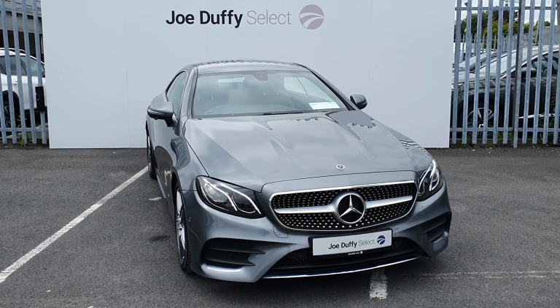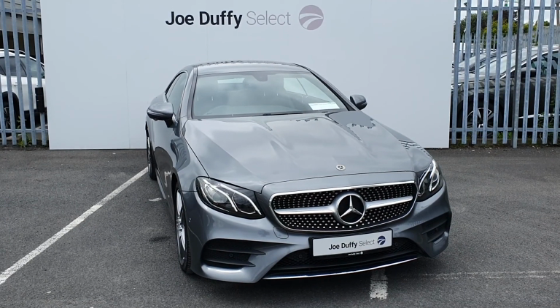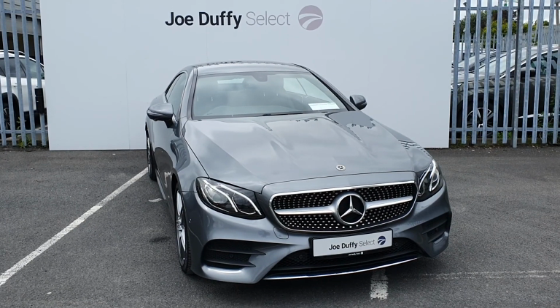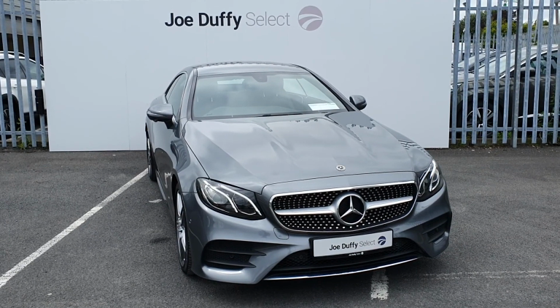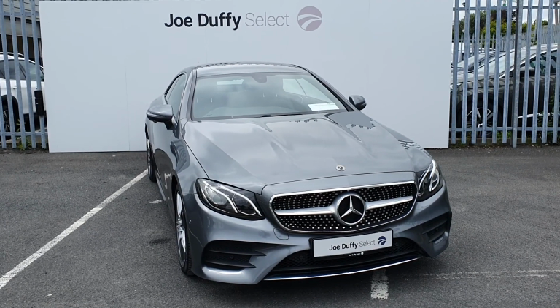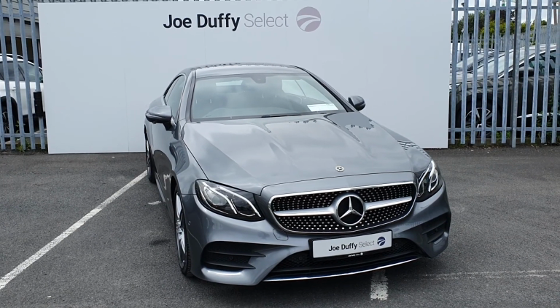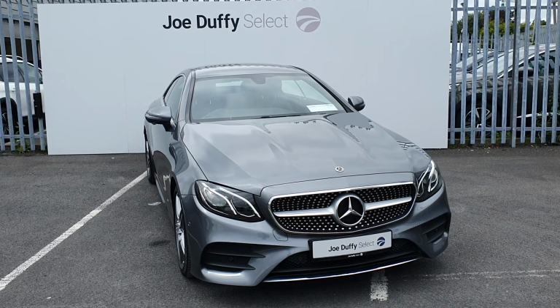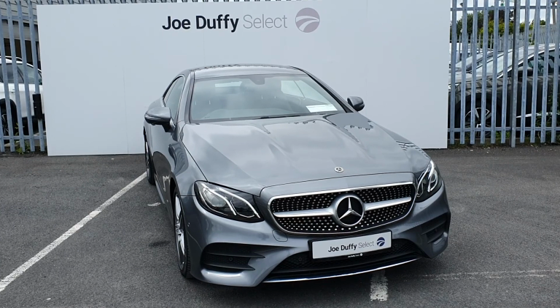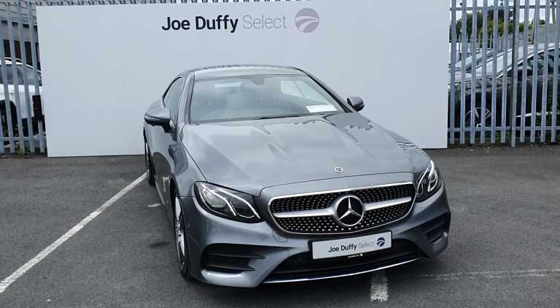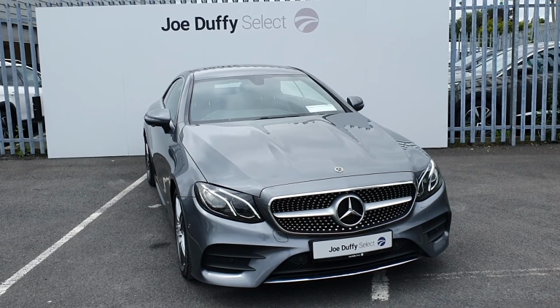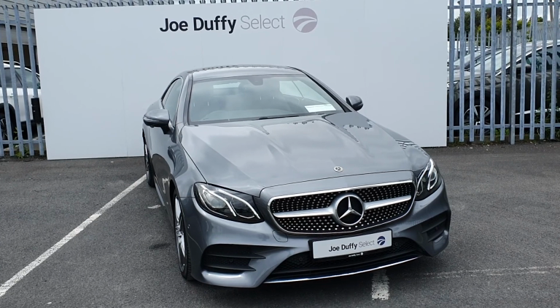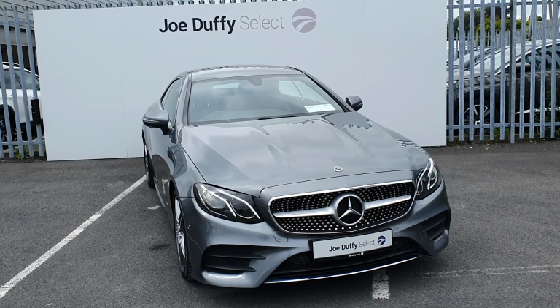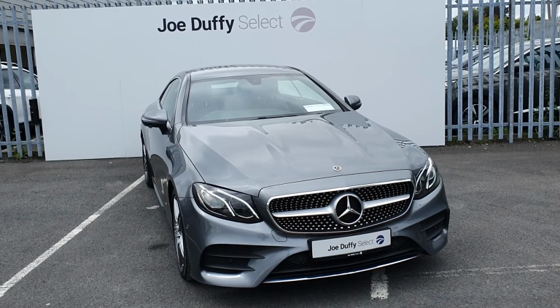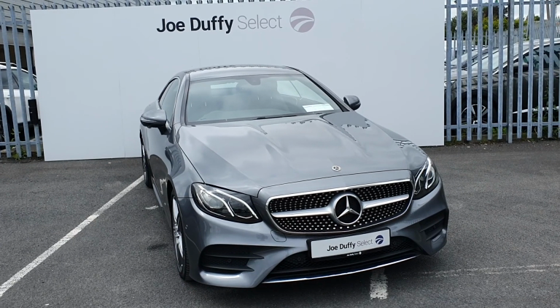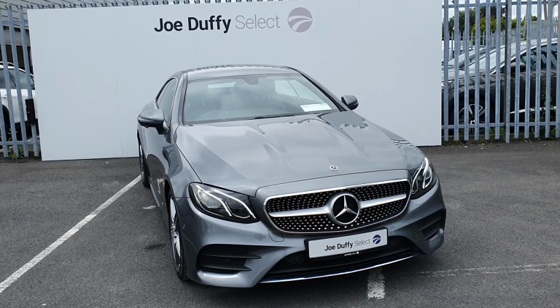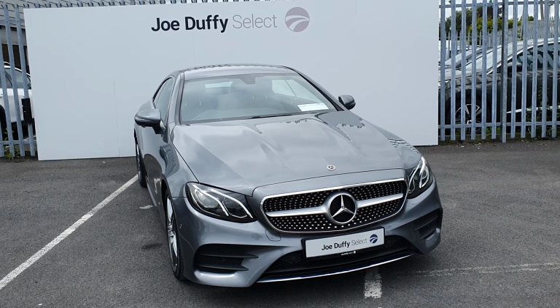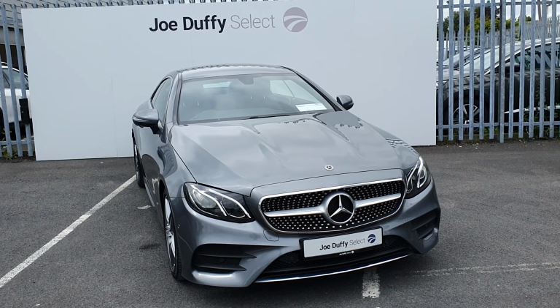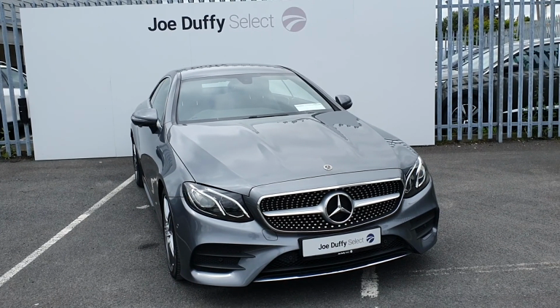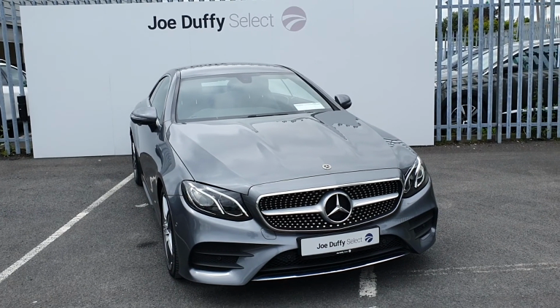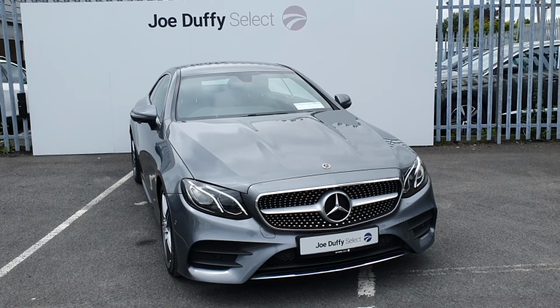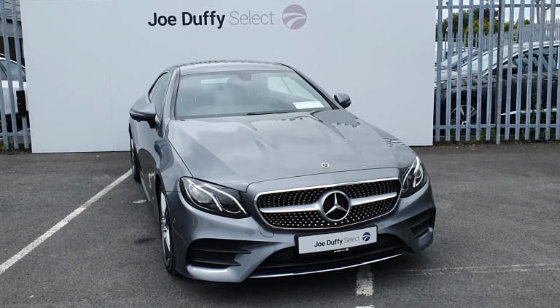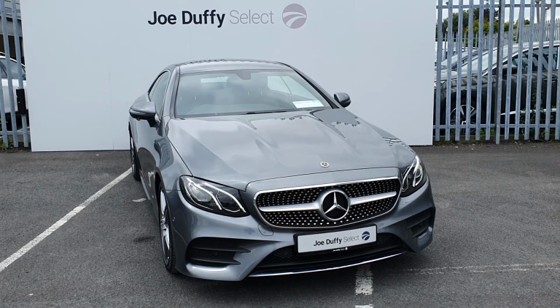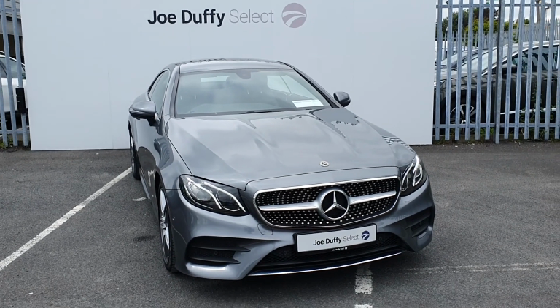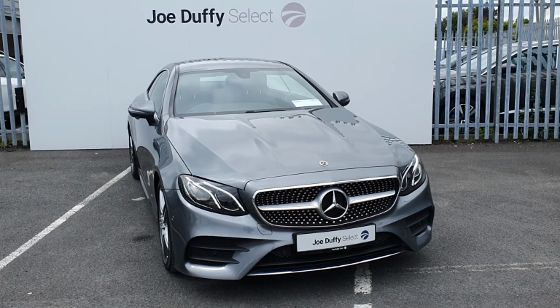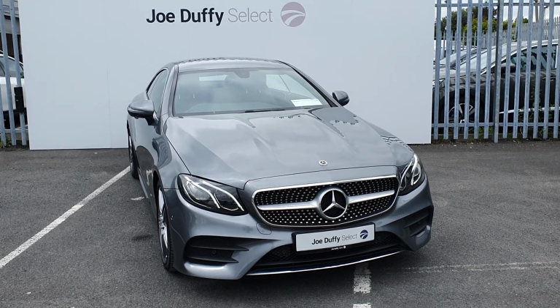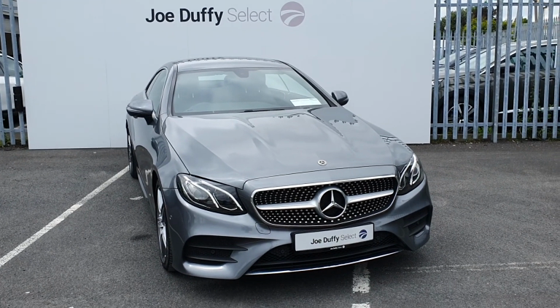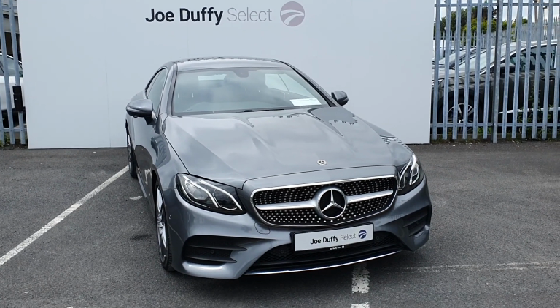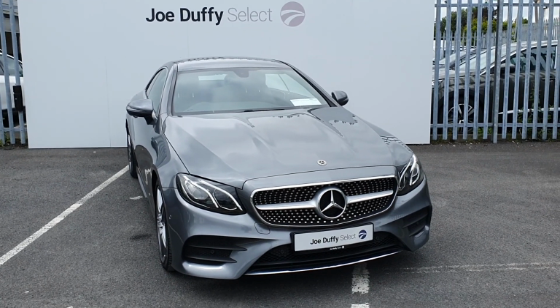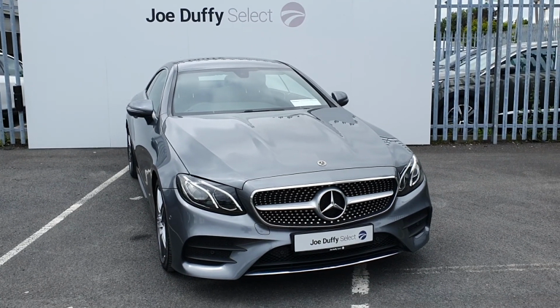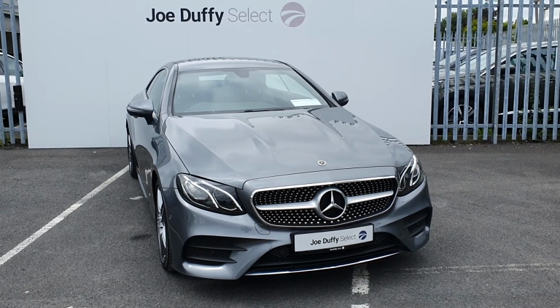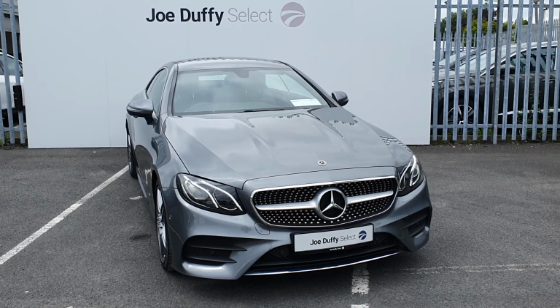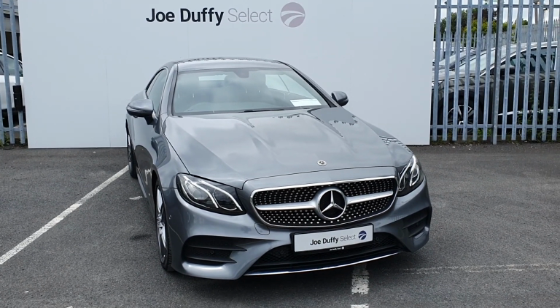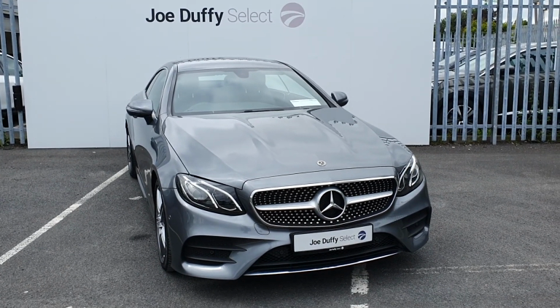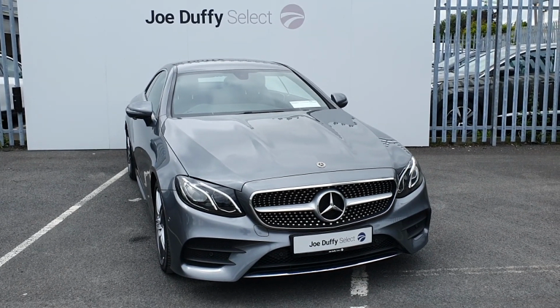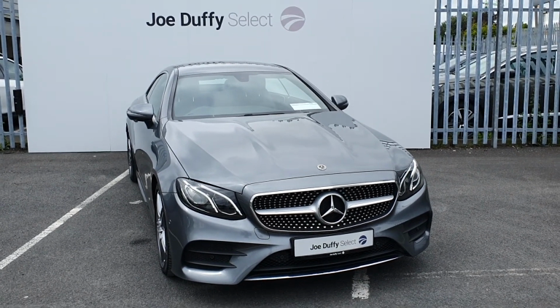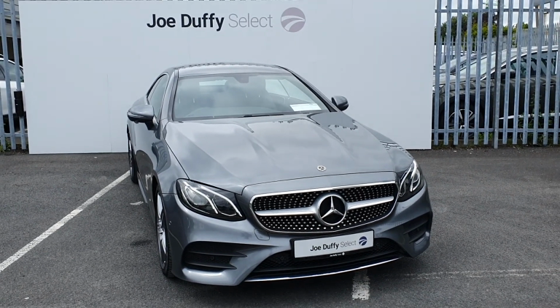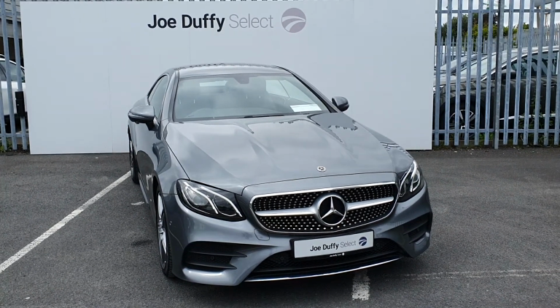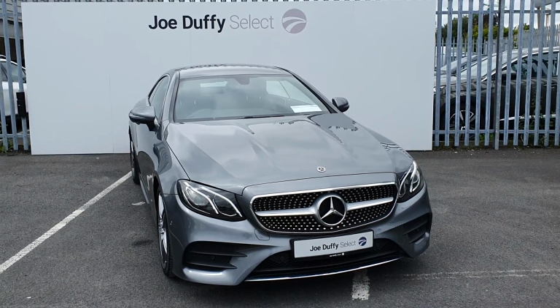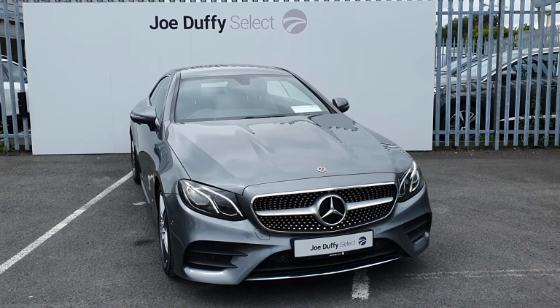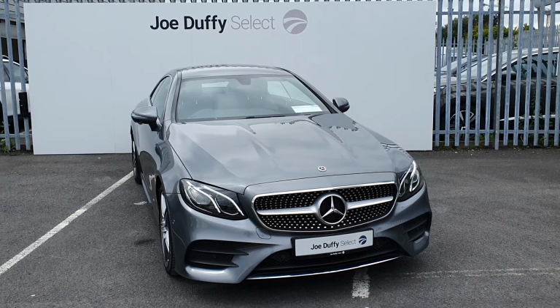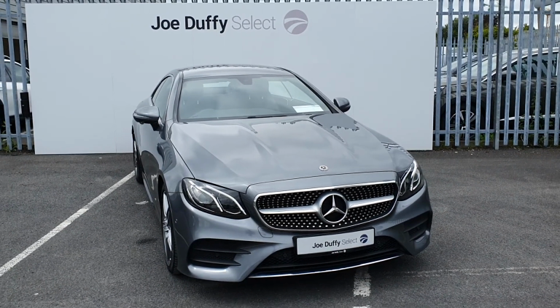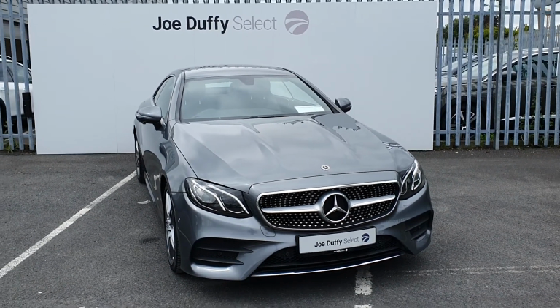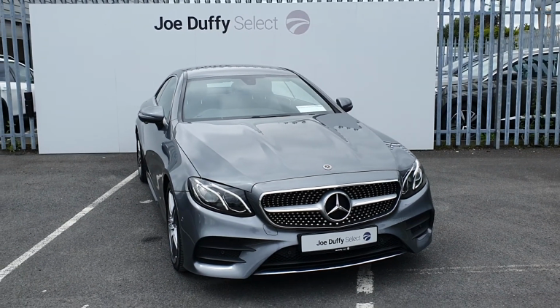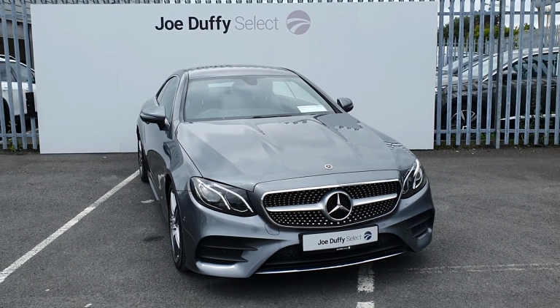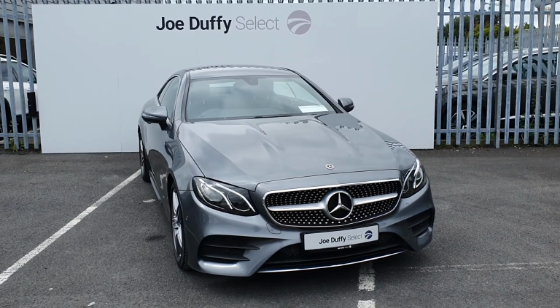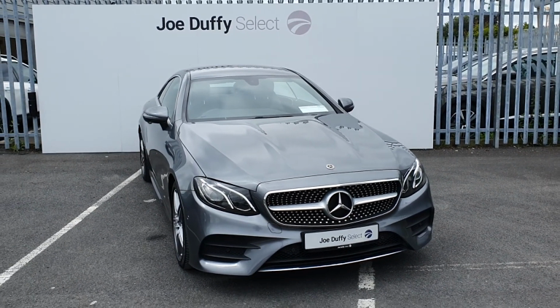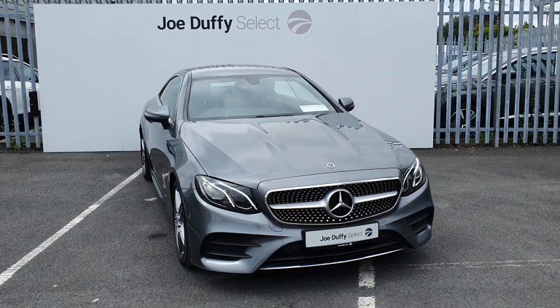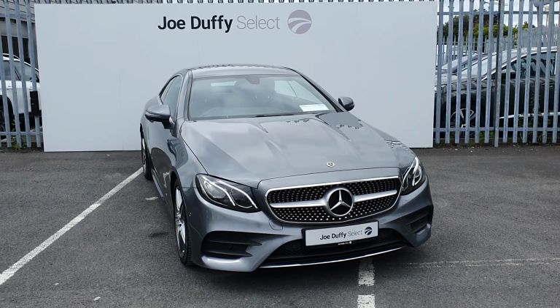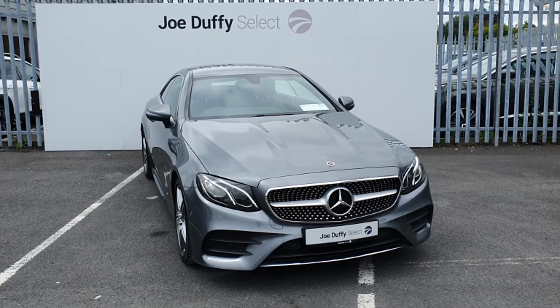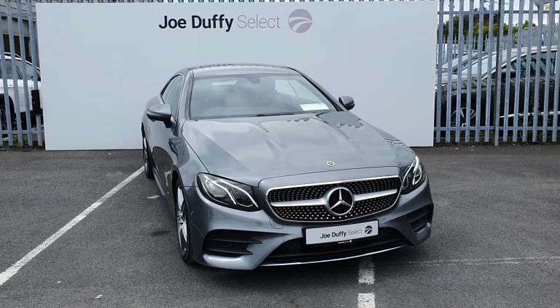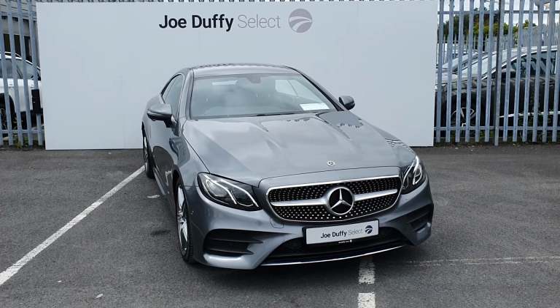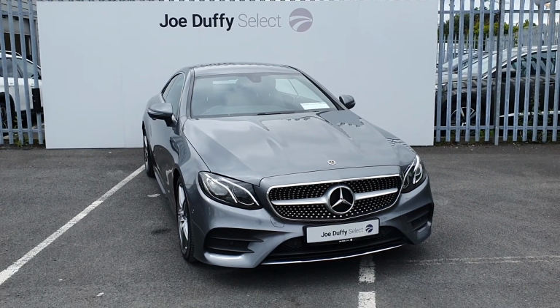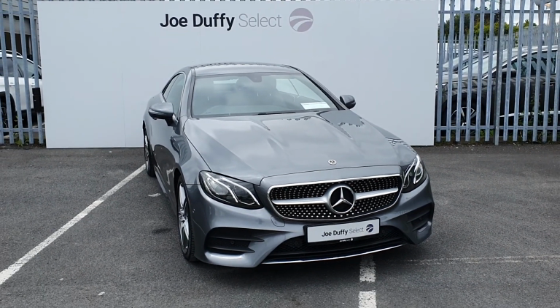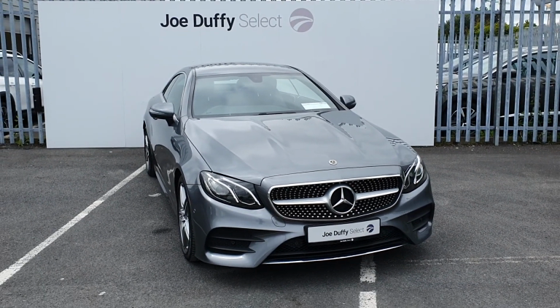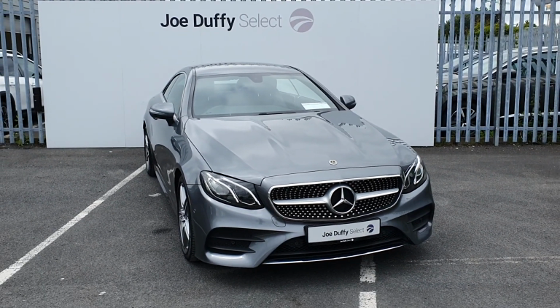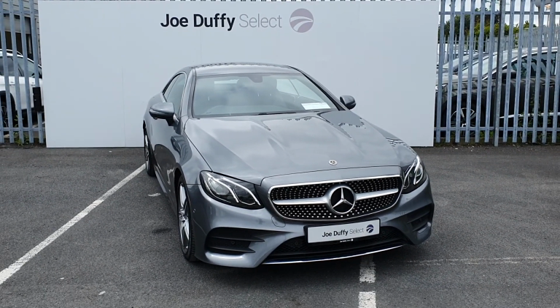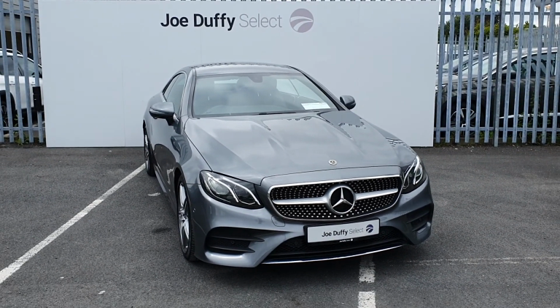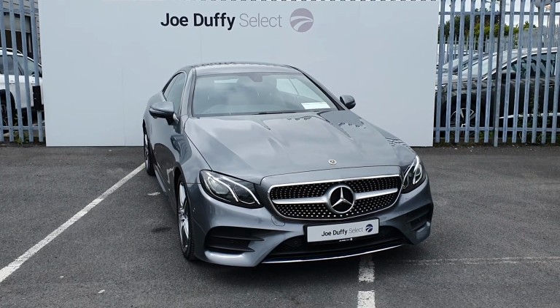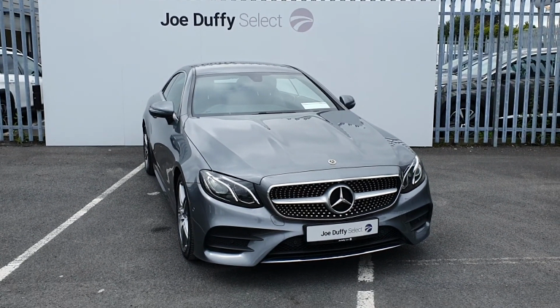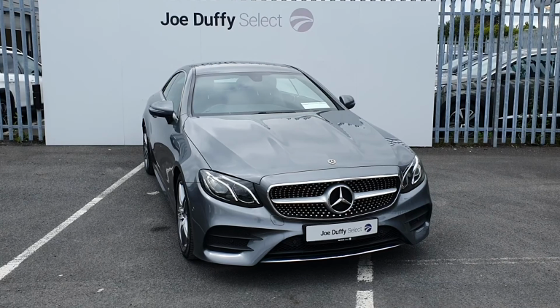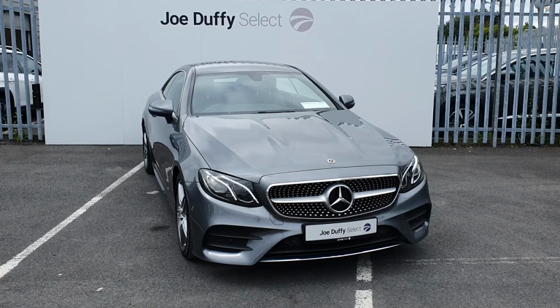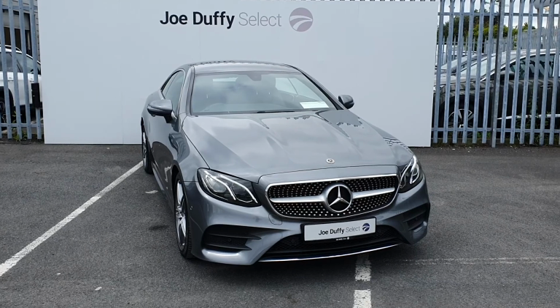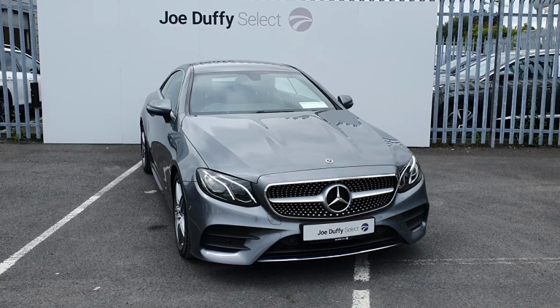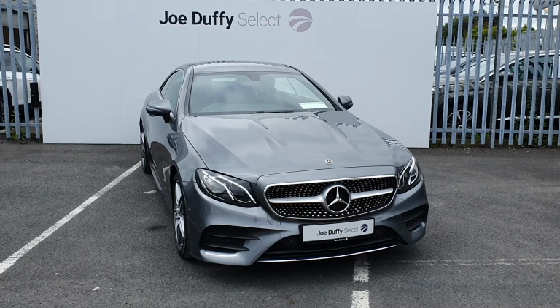If you'd like to know anything about this car or would like to book in for a test drive, call us on 01864 7791.